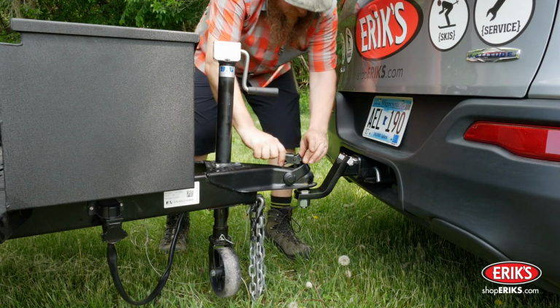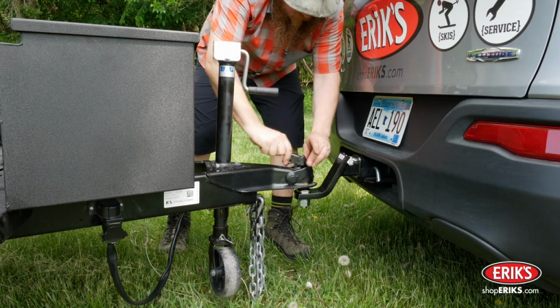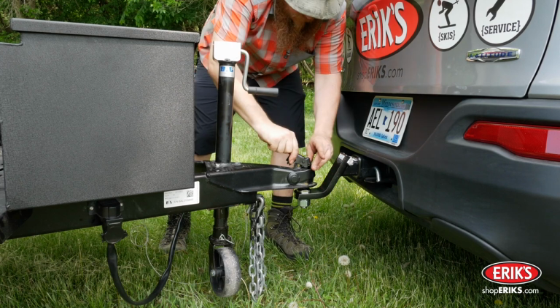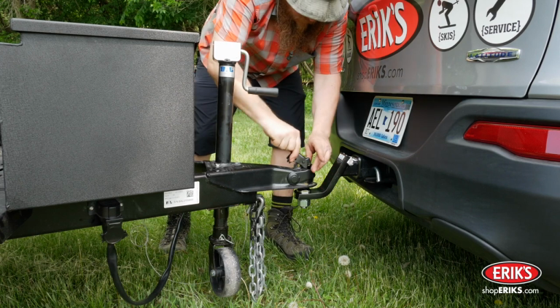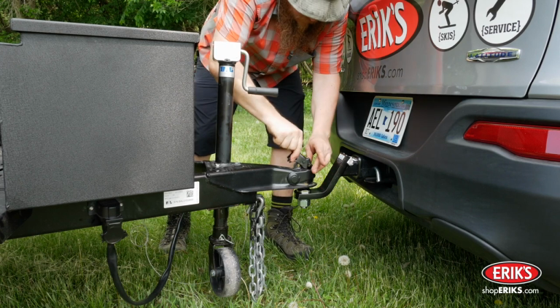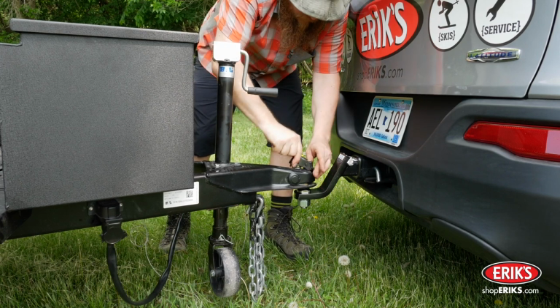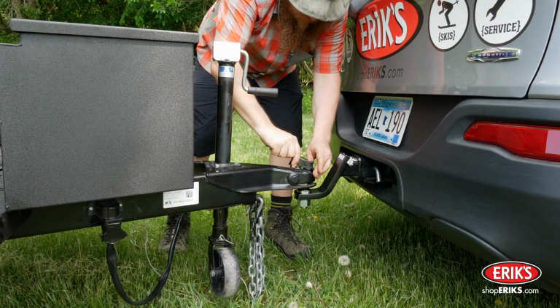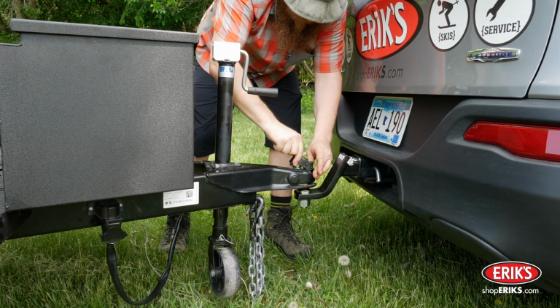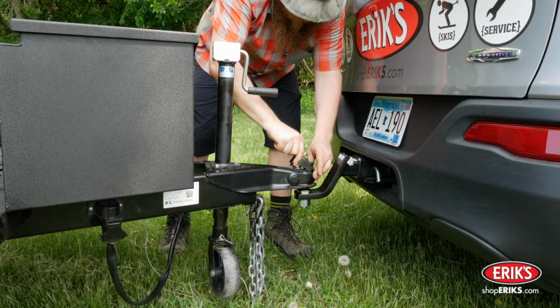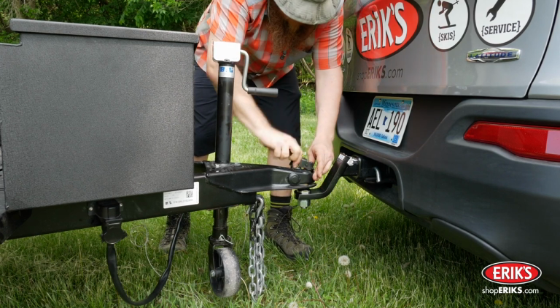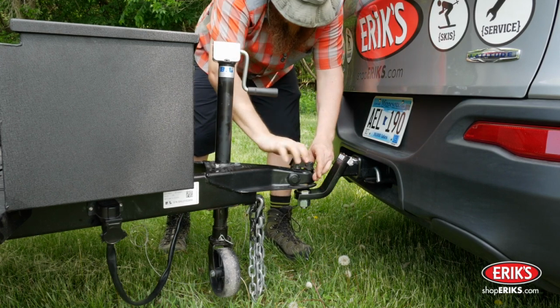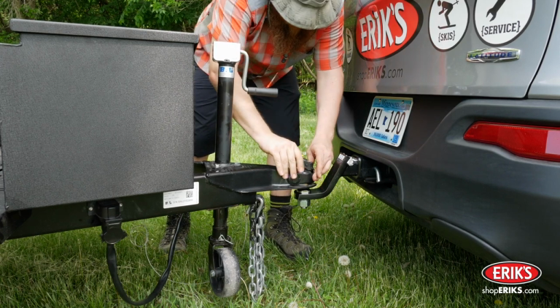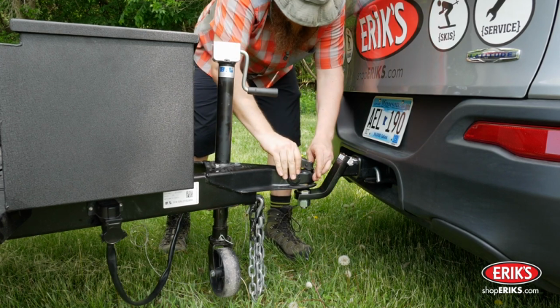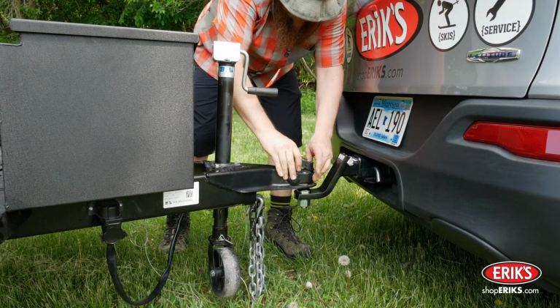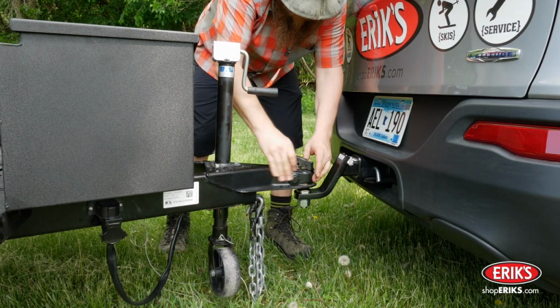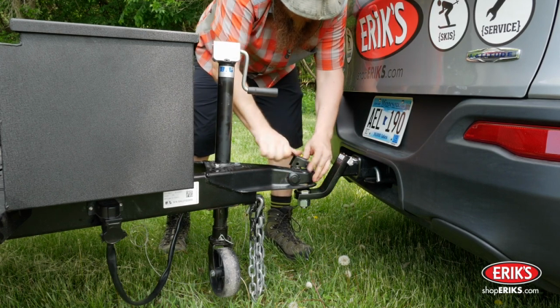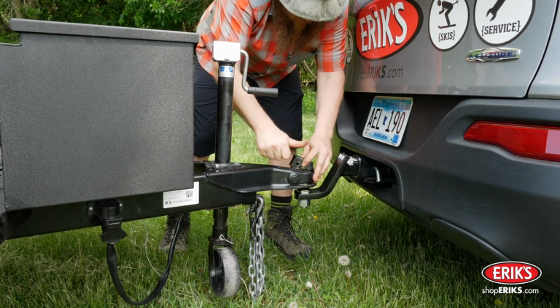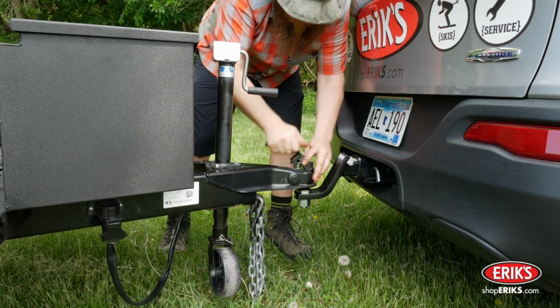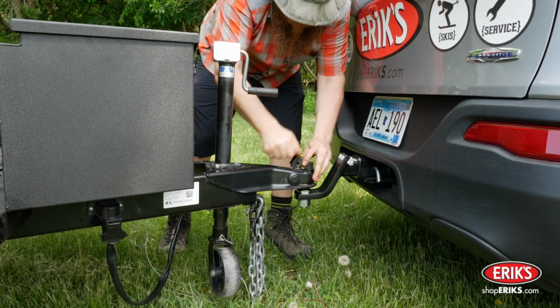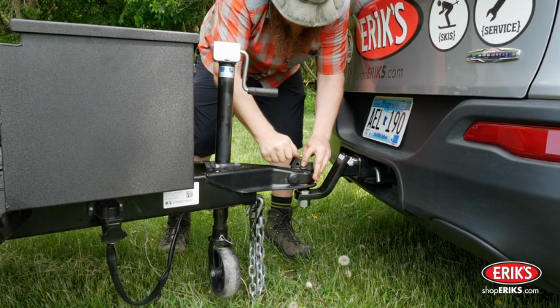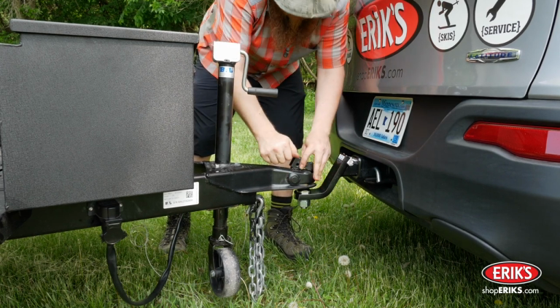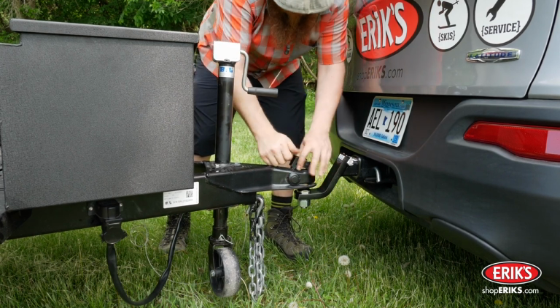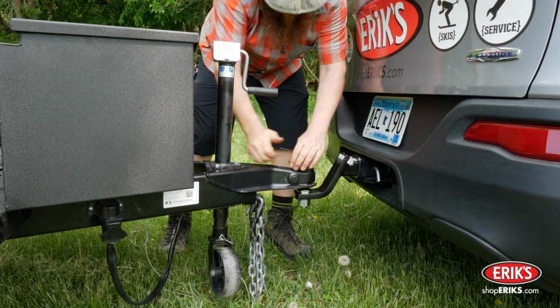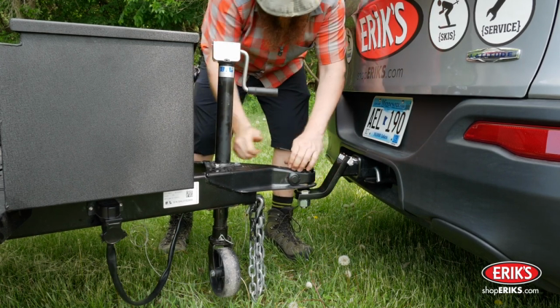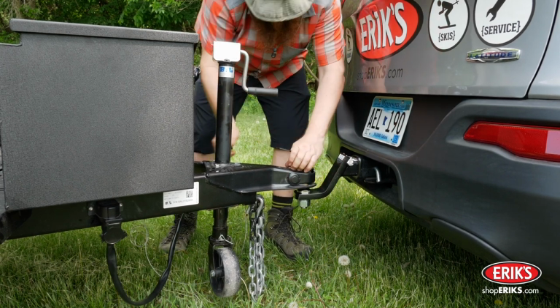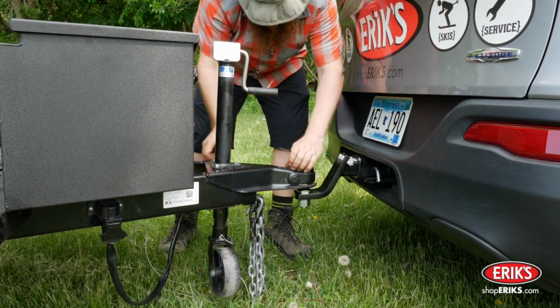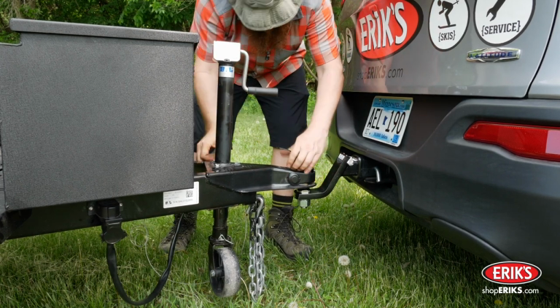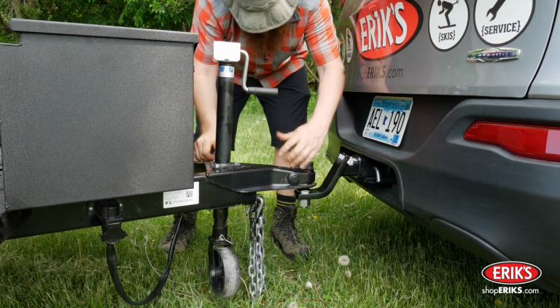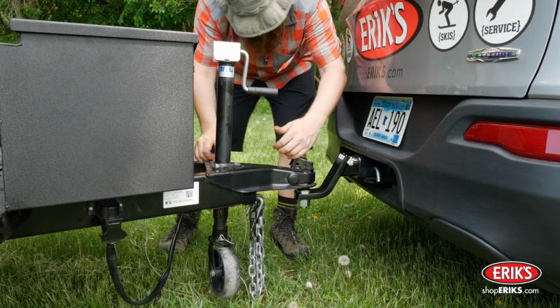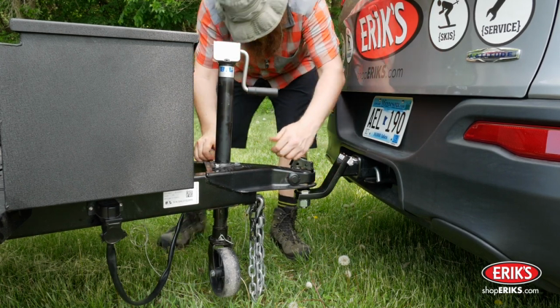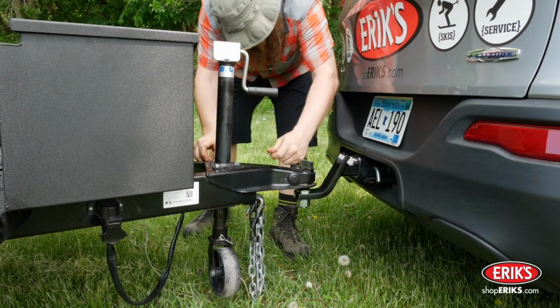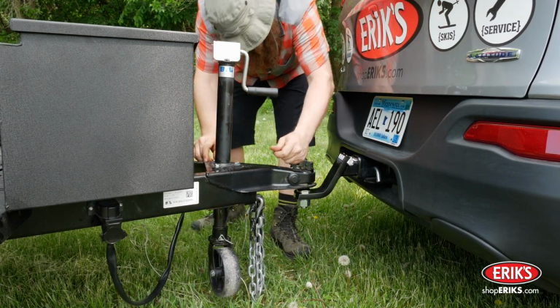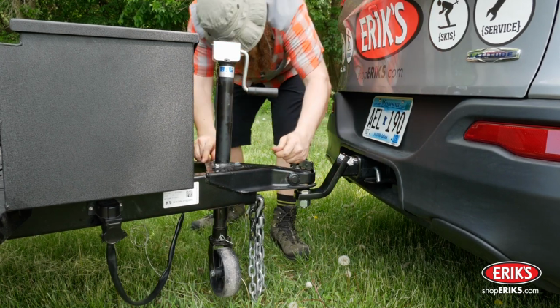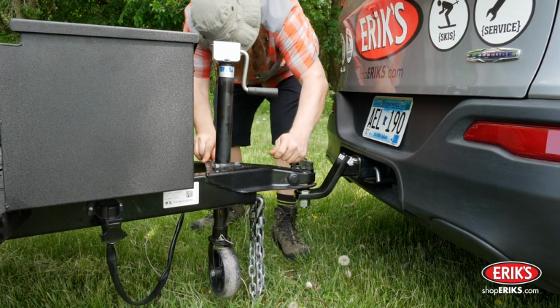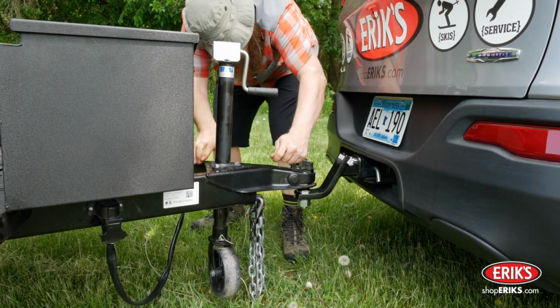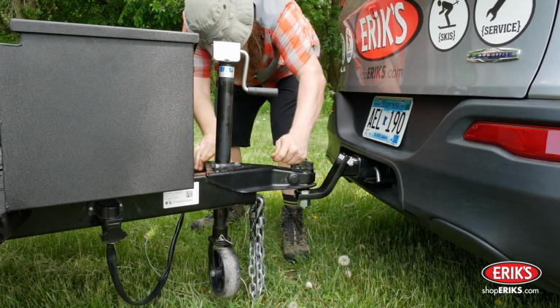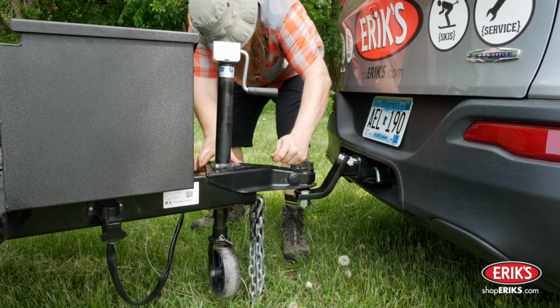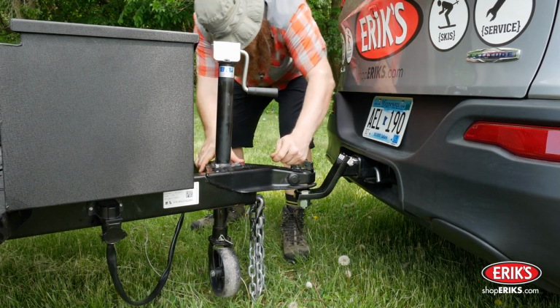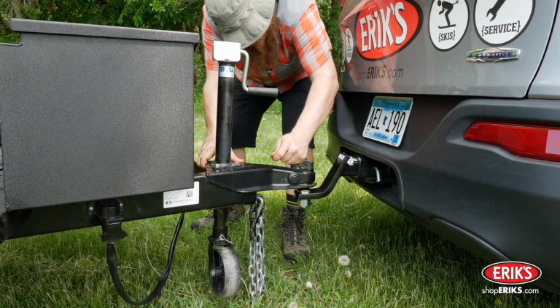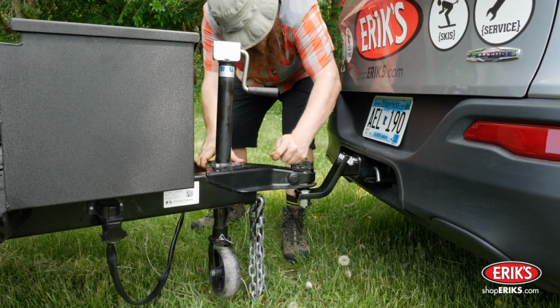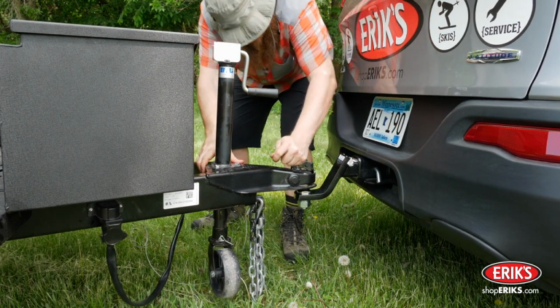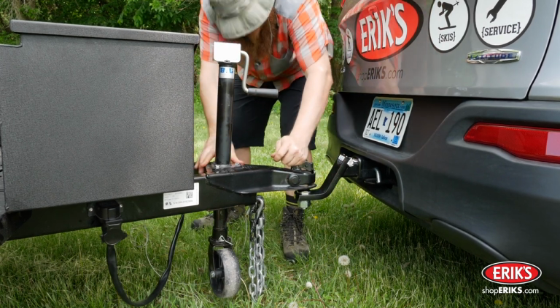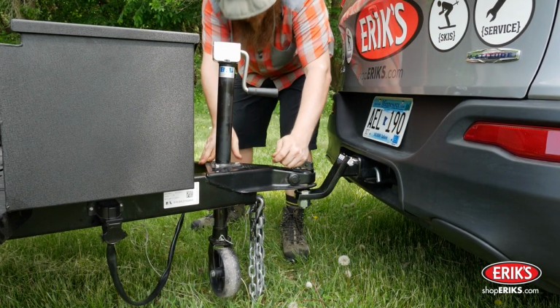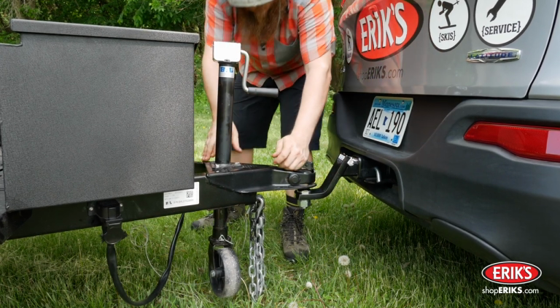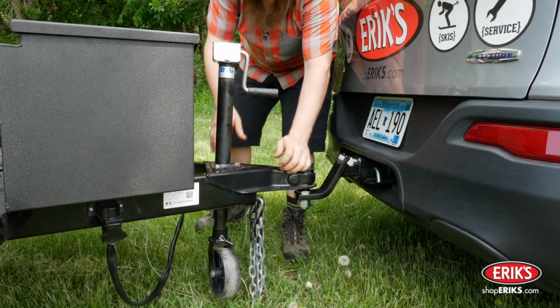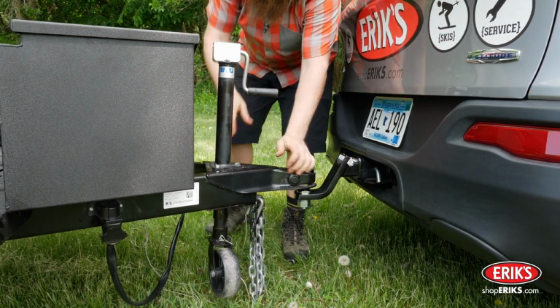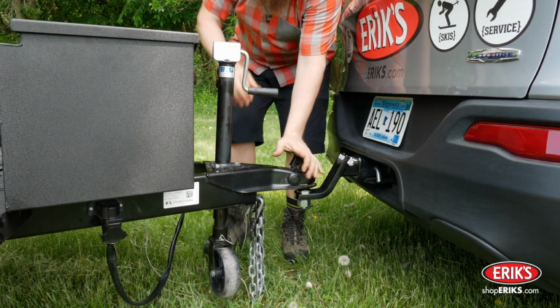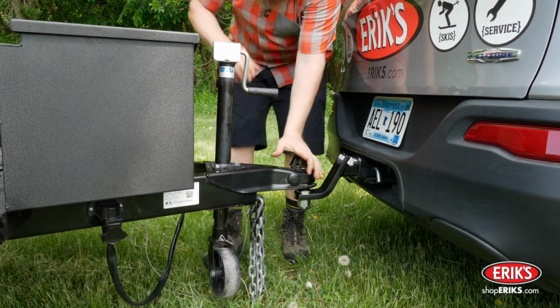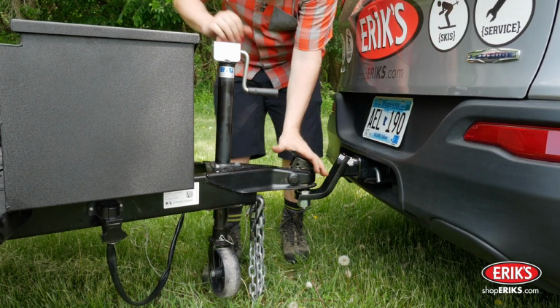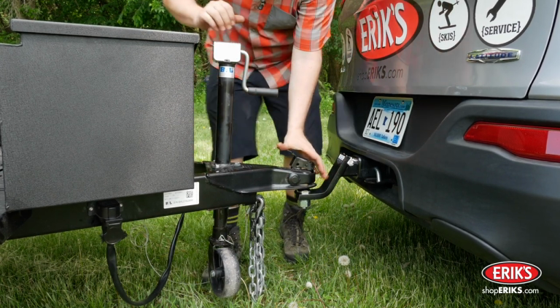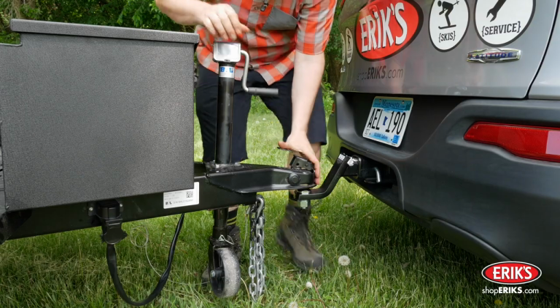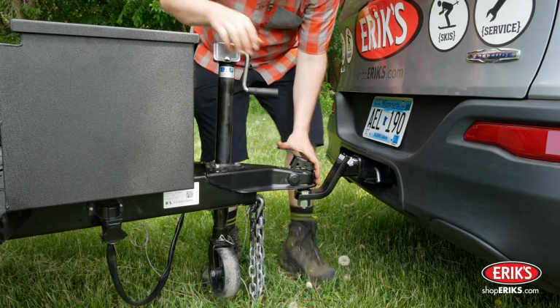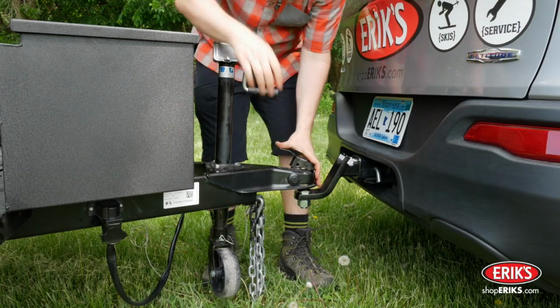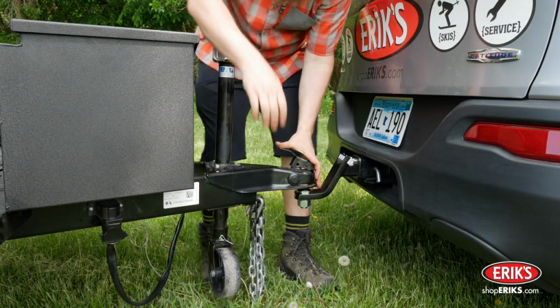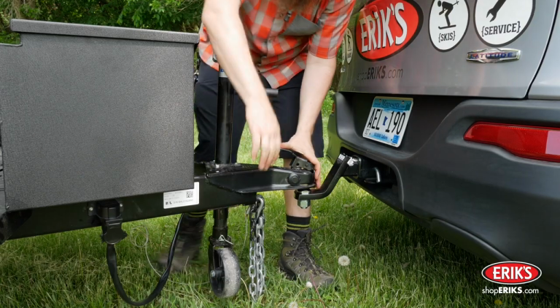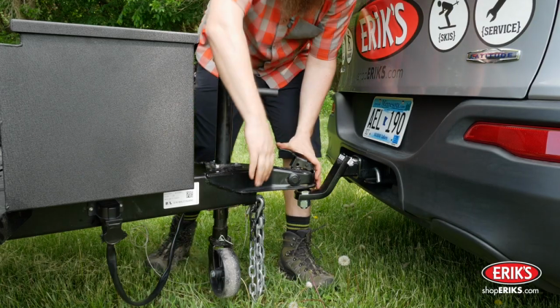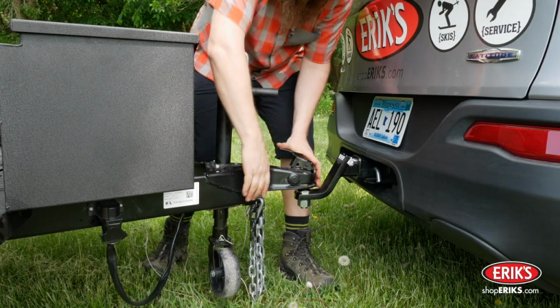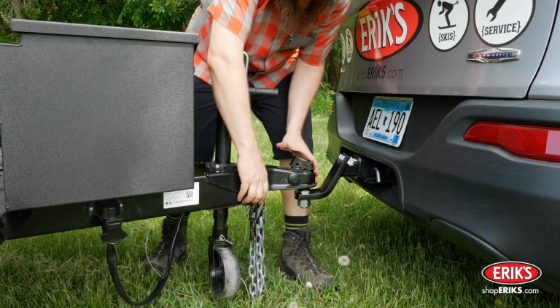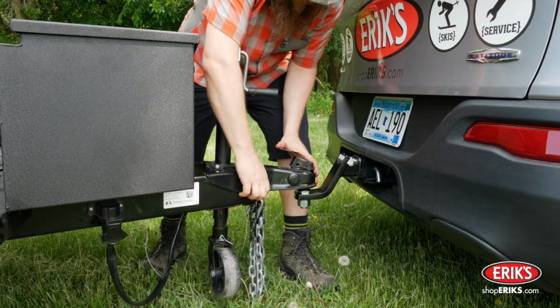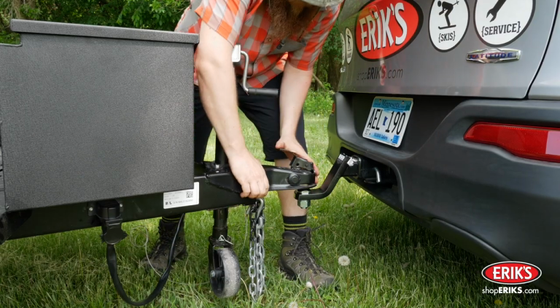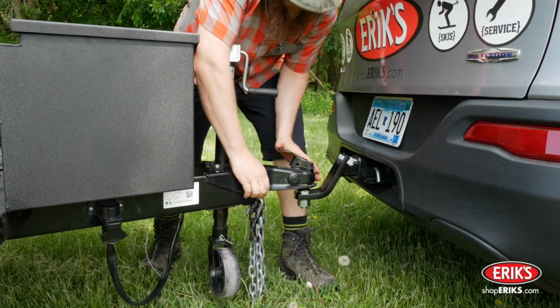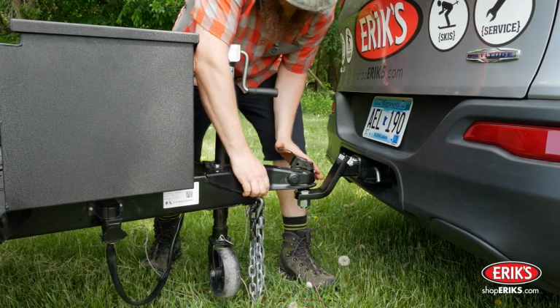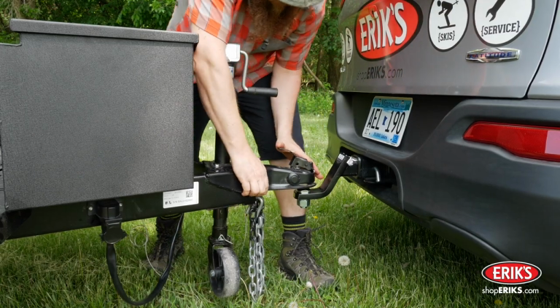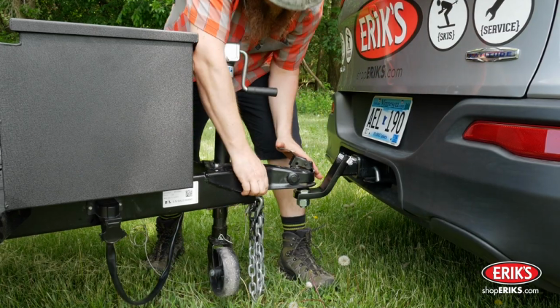Close the coupler clamp to secure the ball in the coupler. Check to ensure that the coupler is fully seated underneath the hitch ball.